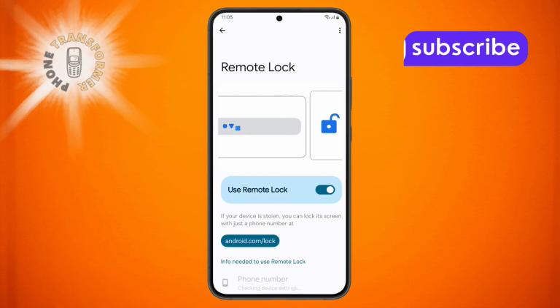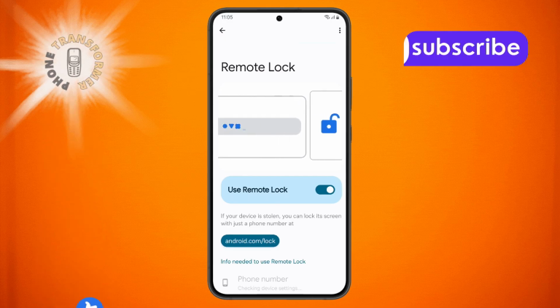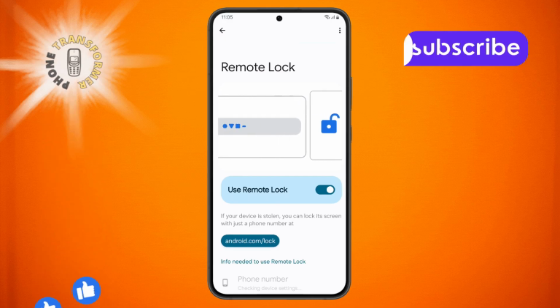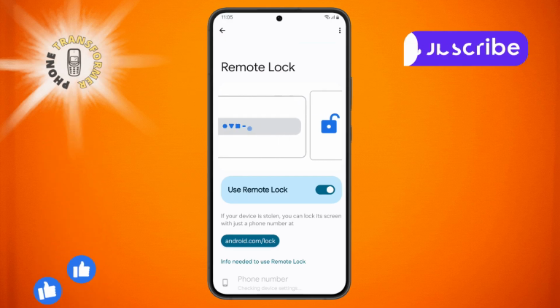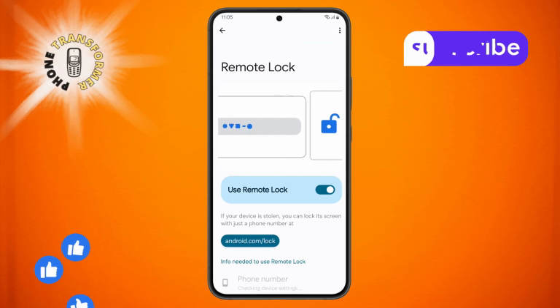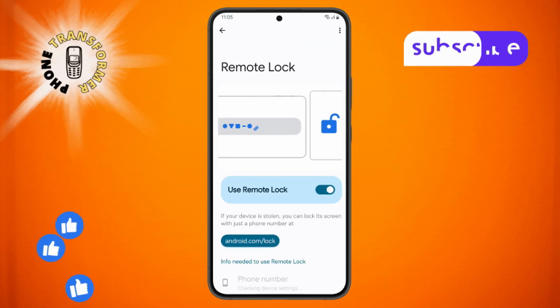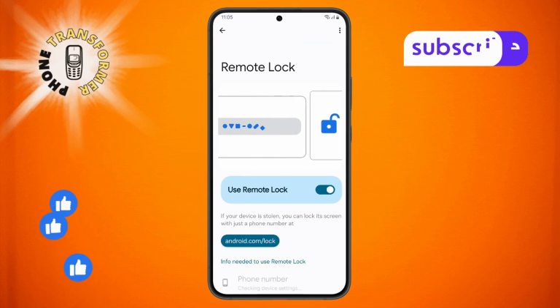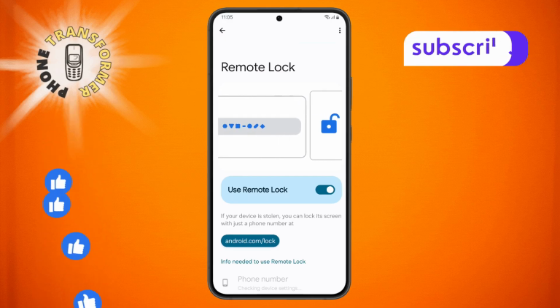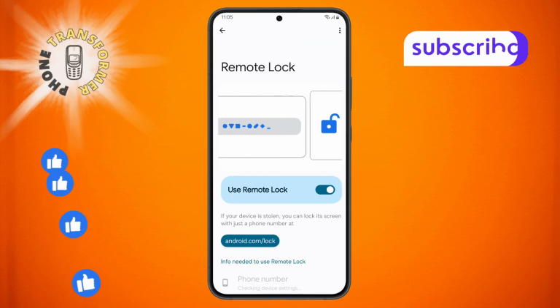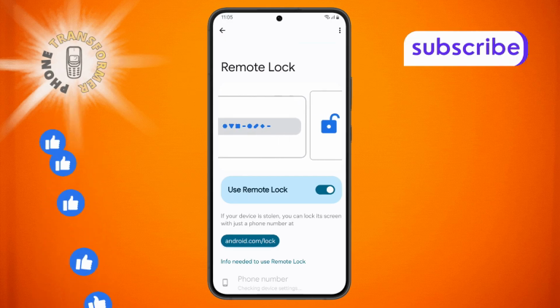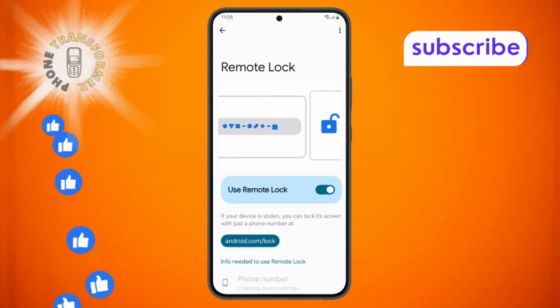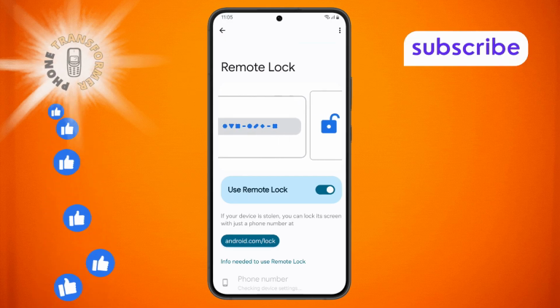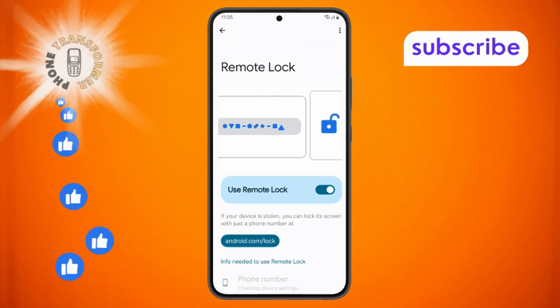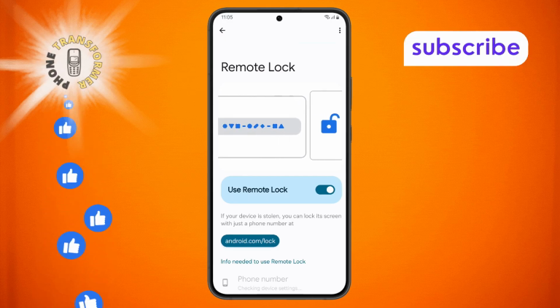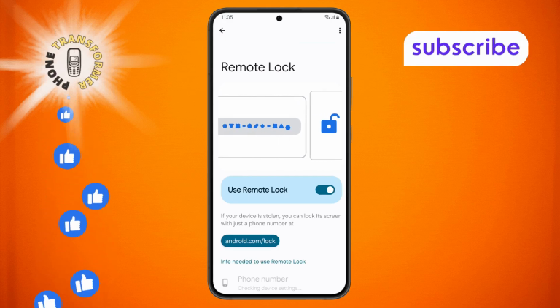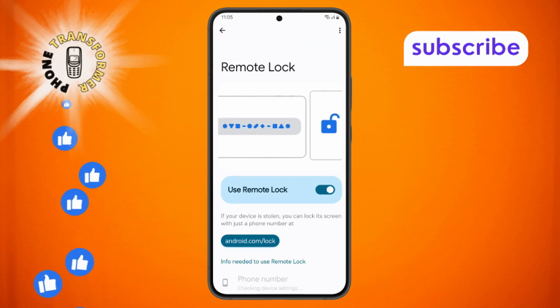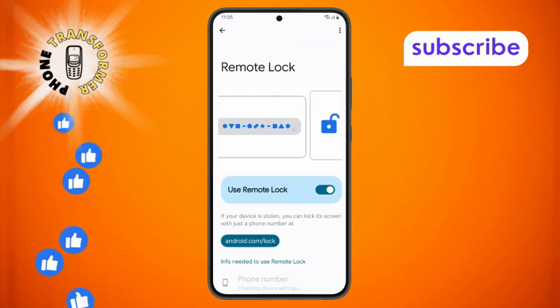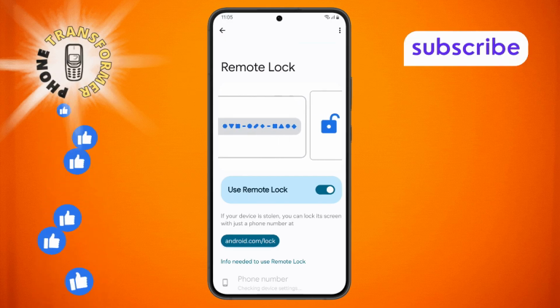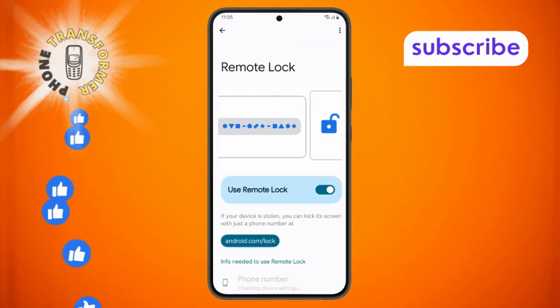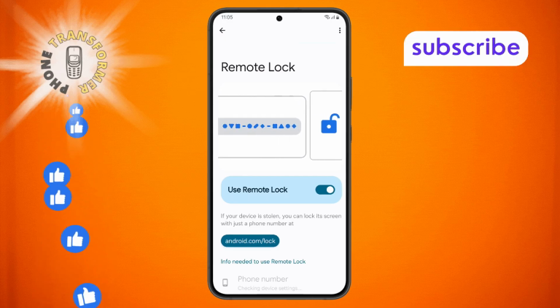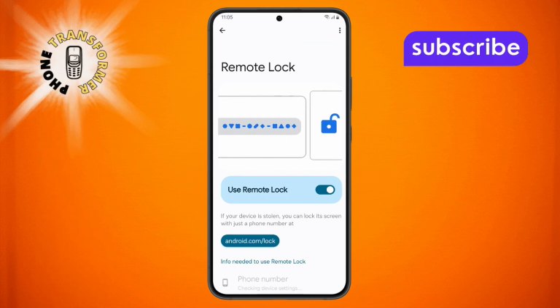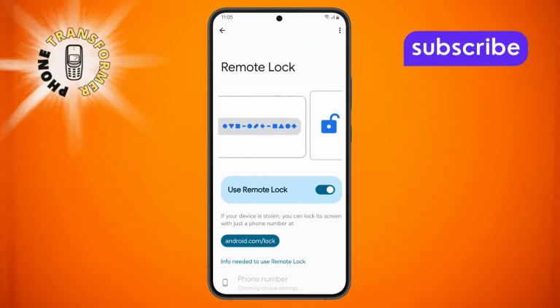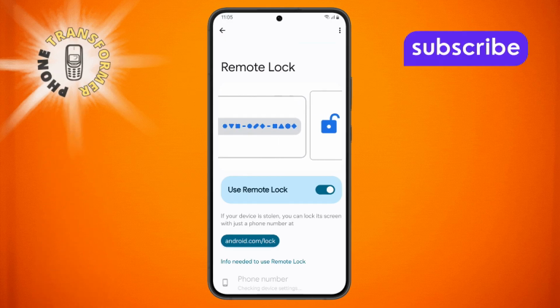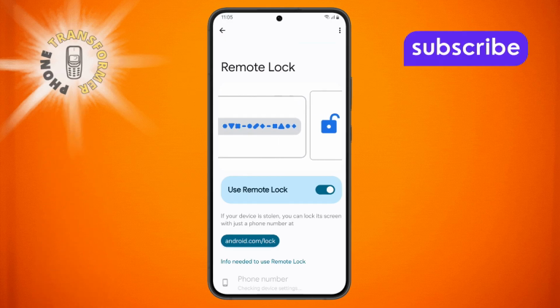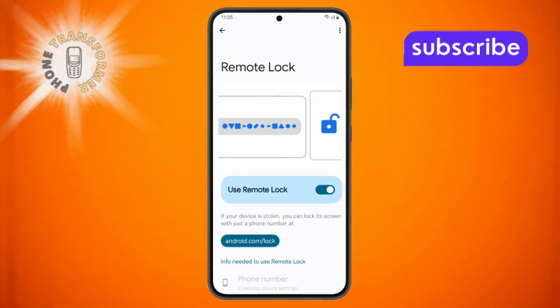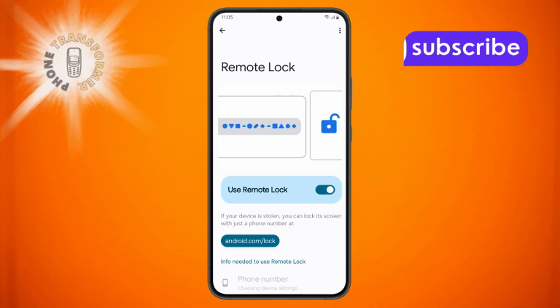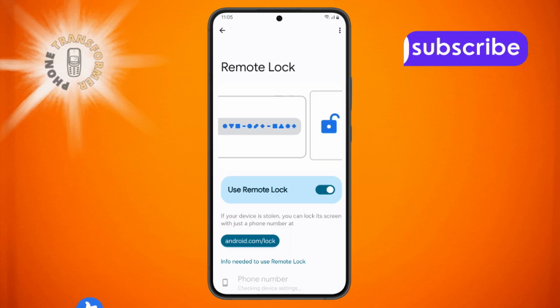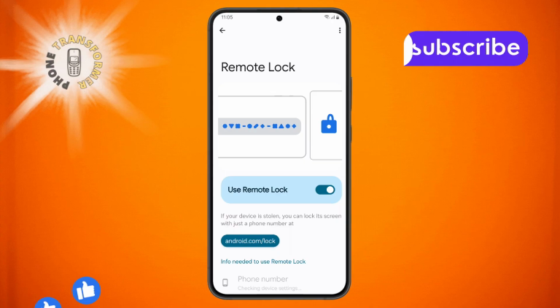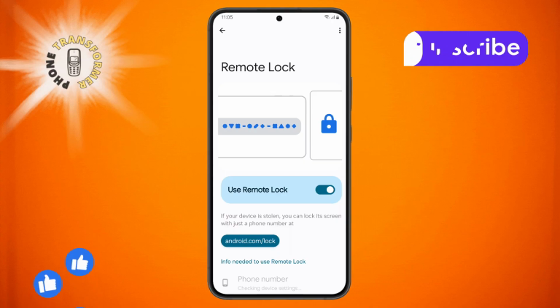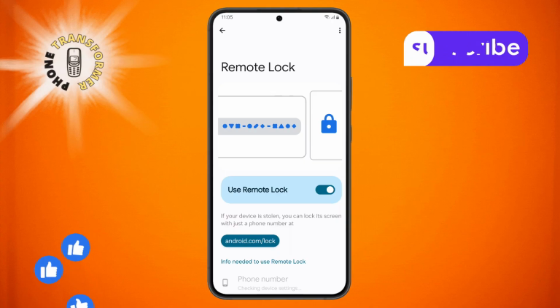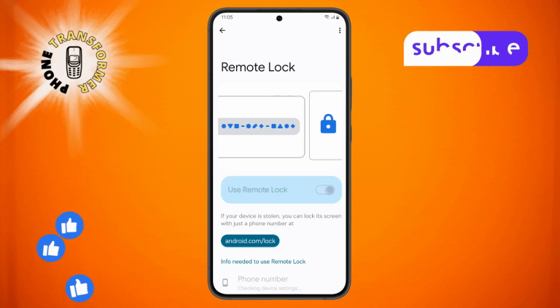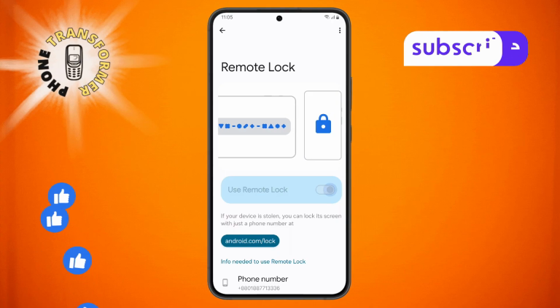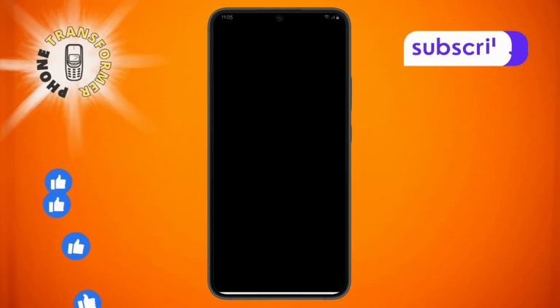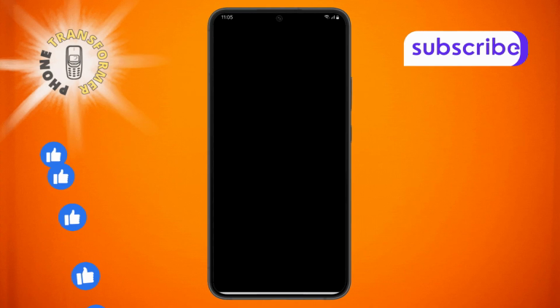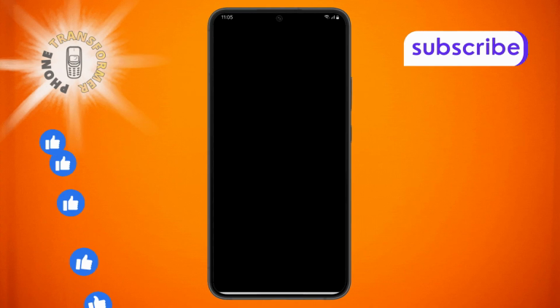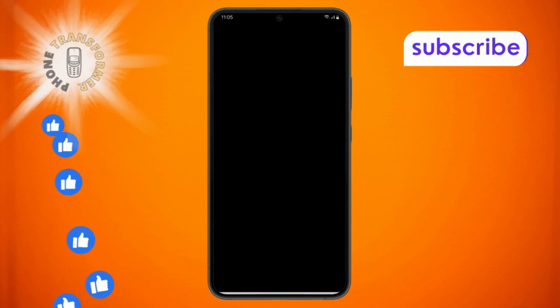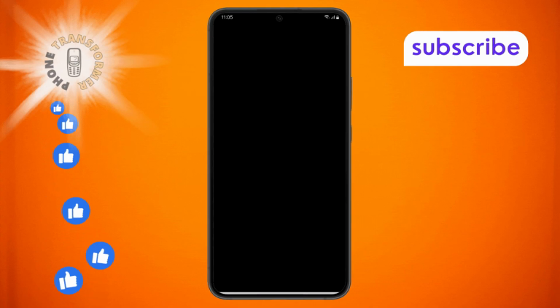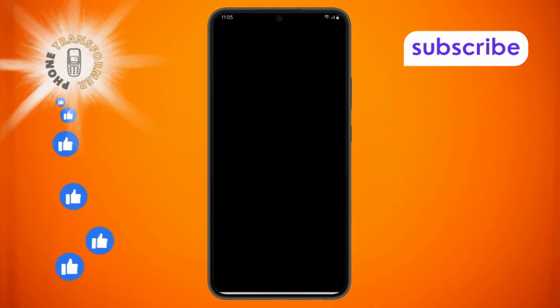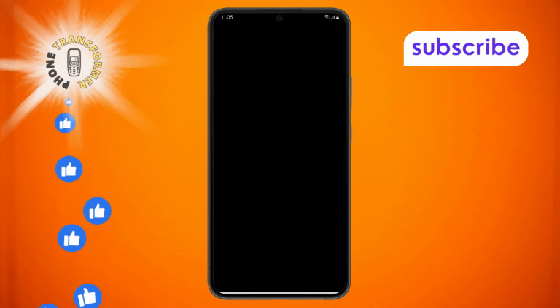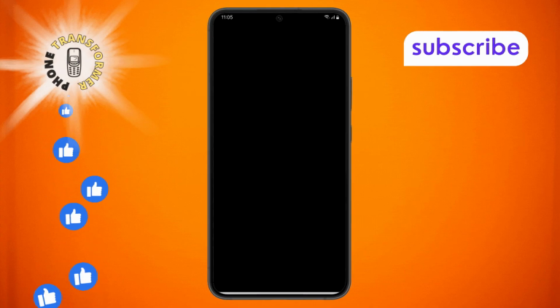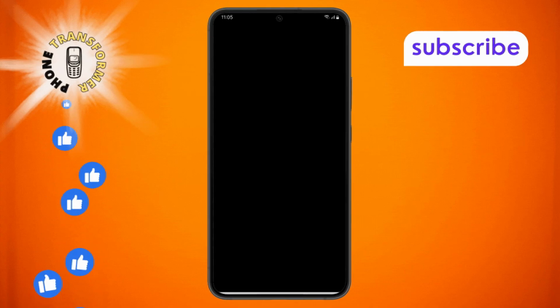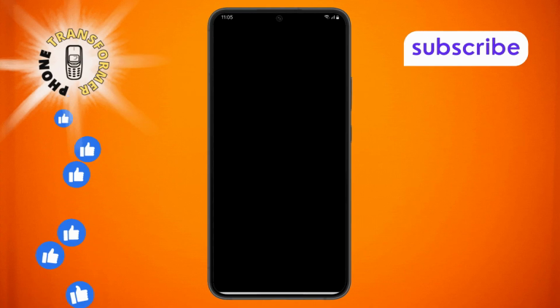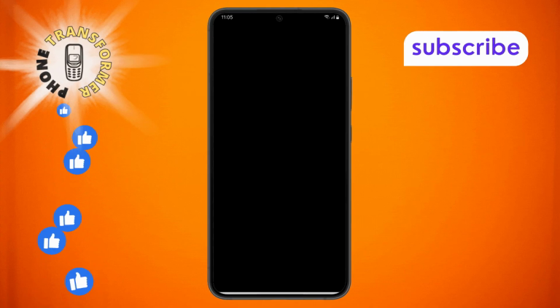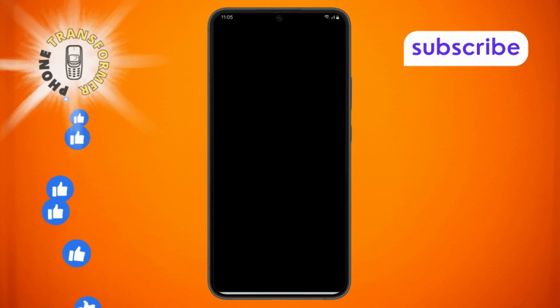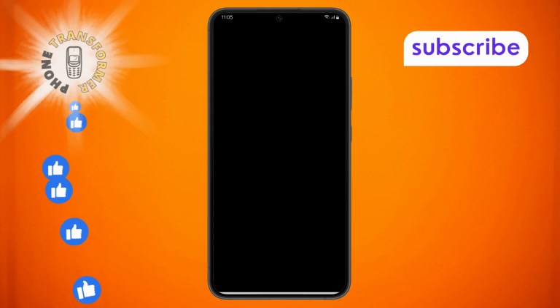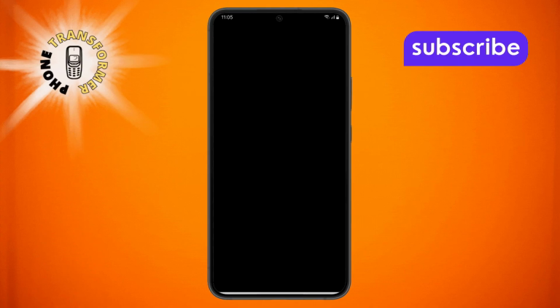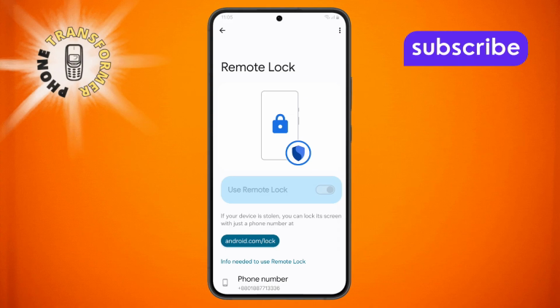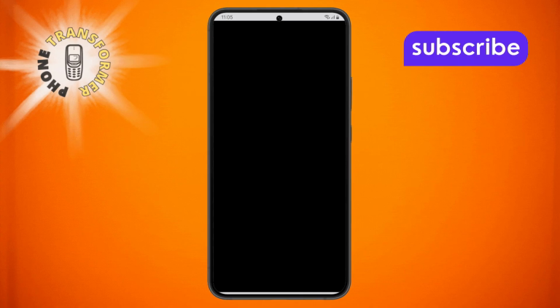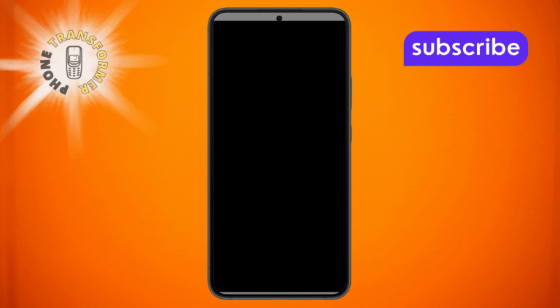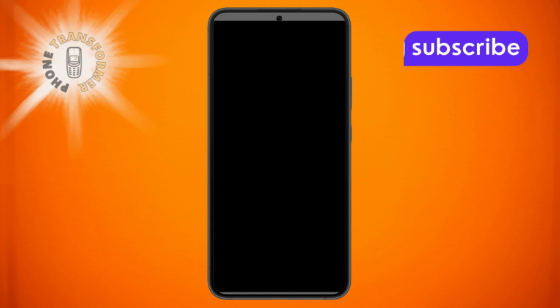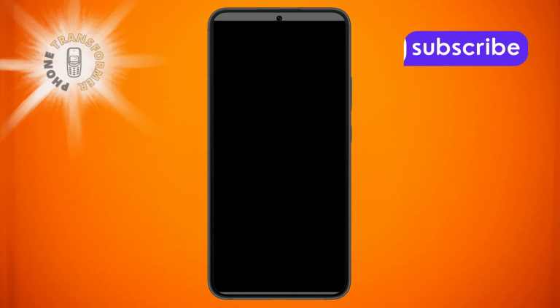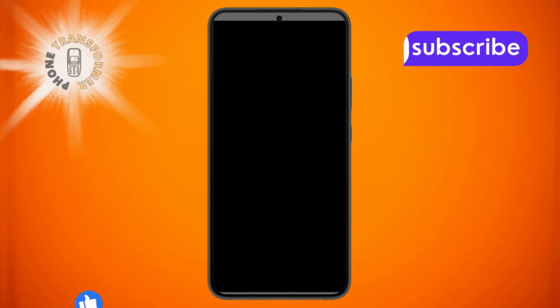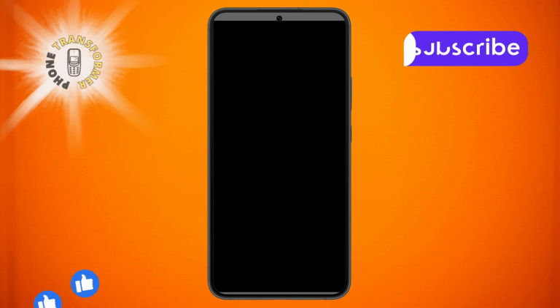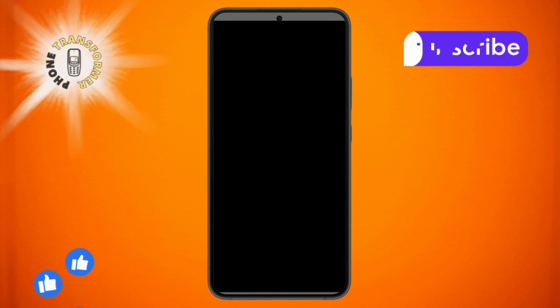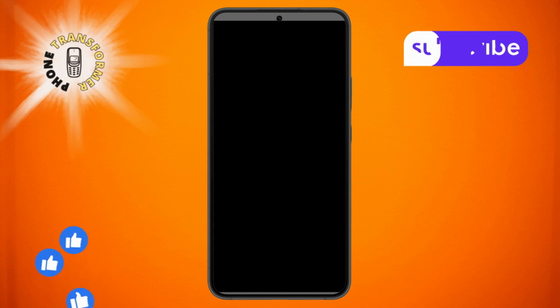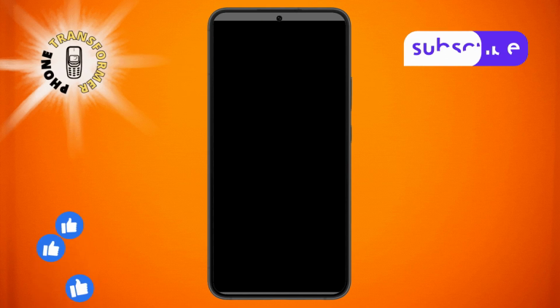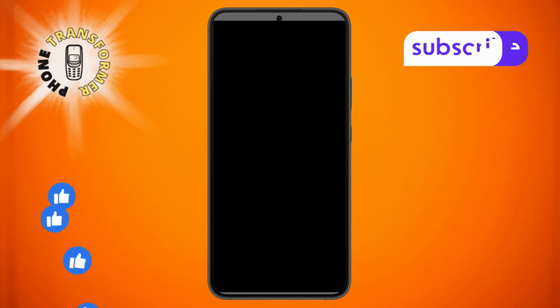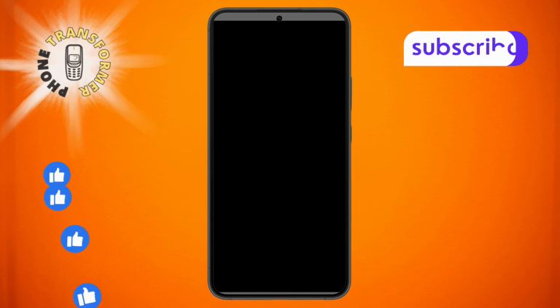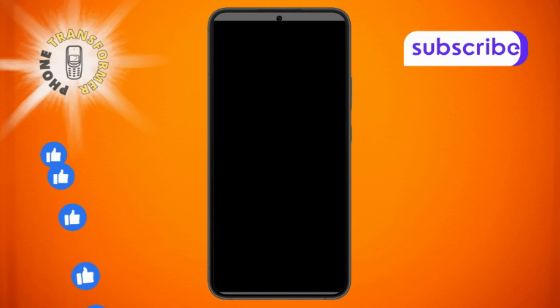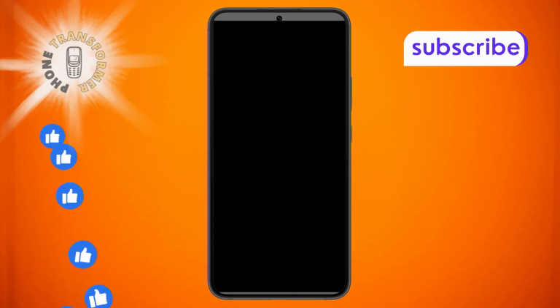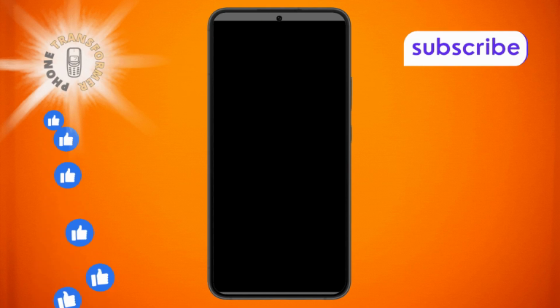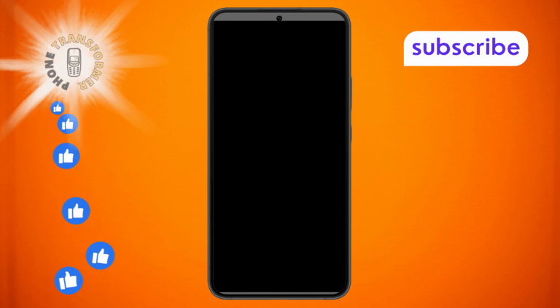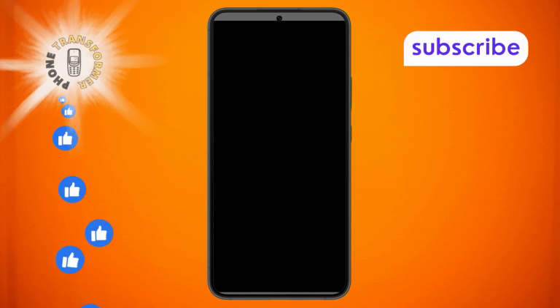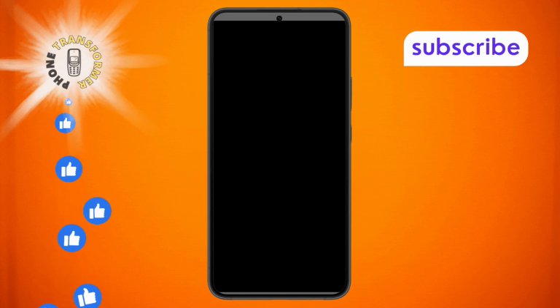Step 6: To disable it, simply tap on the toggle. When prompted, confirm your action by entering your screen lock password.